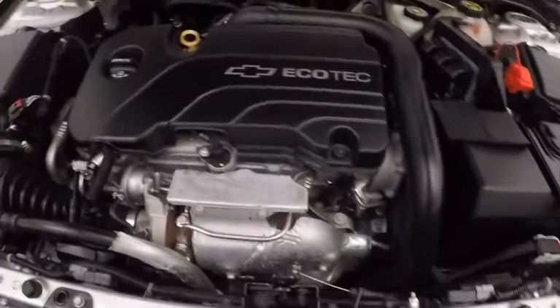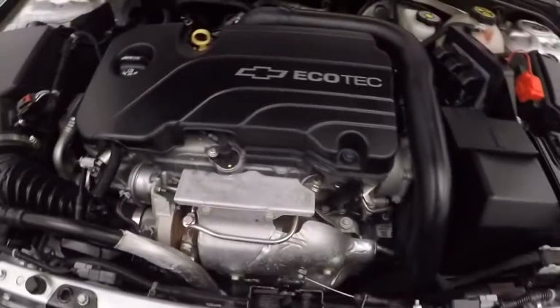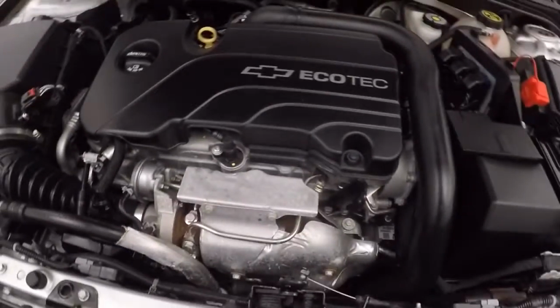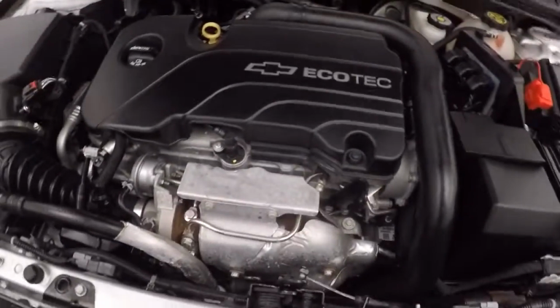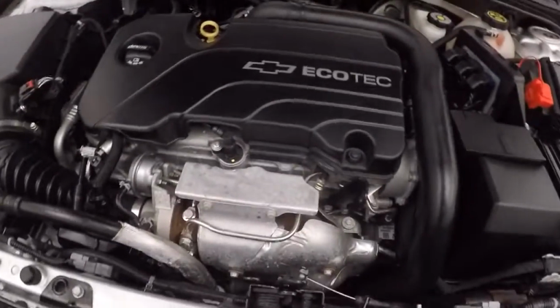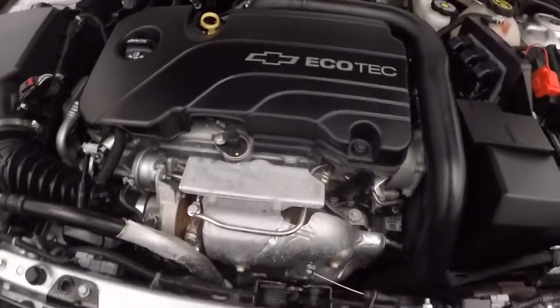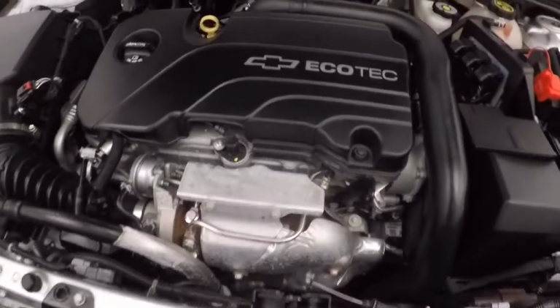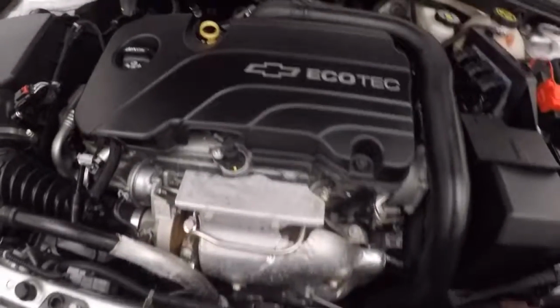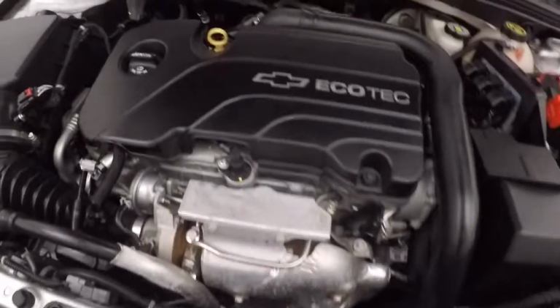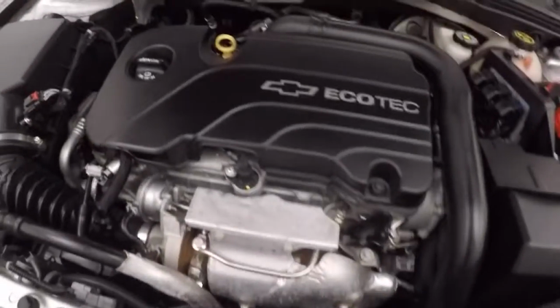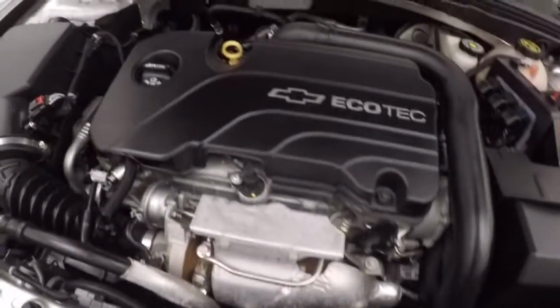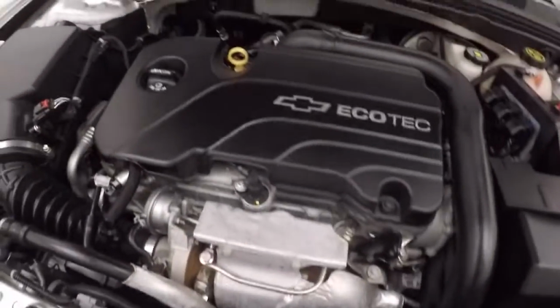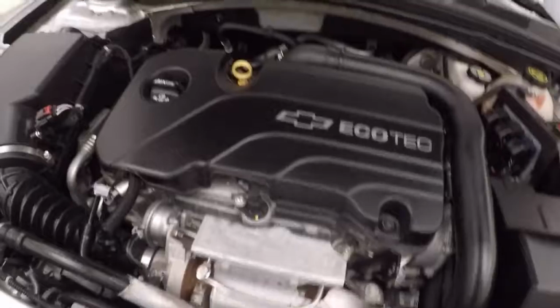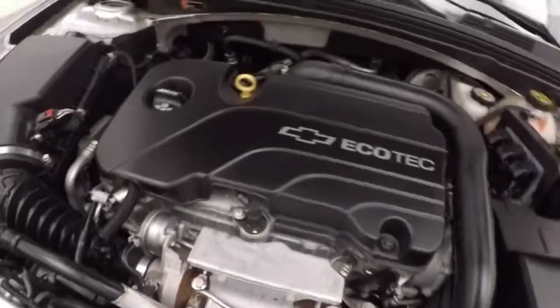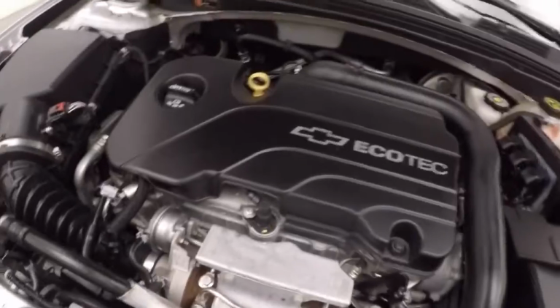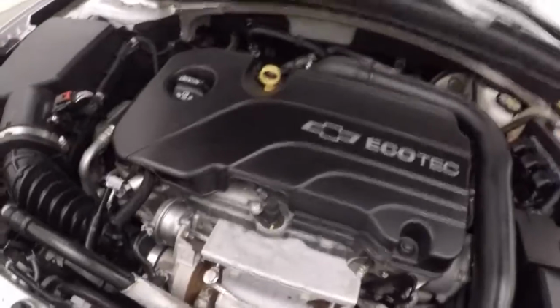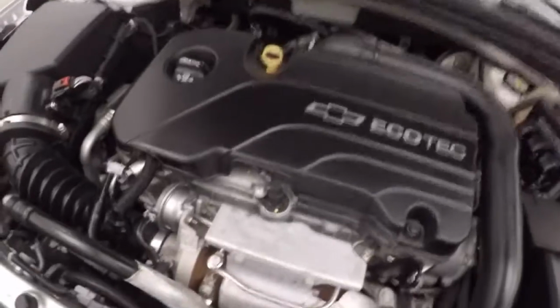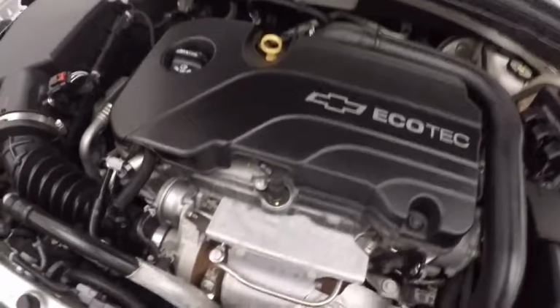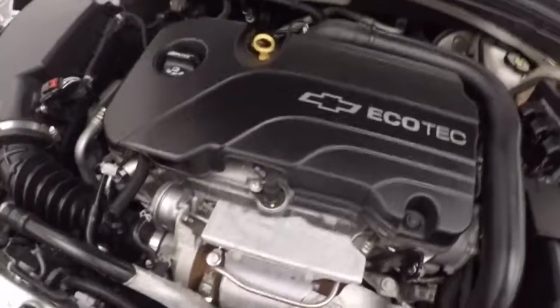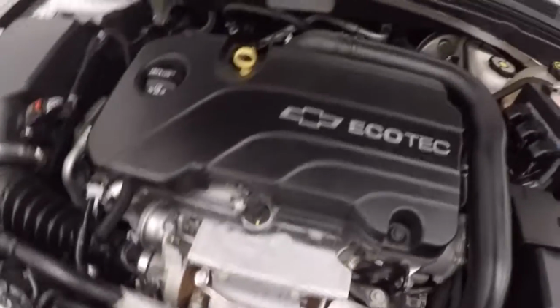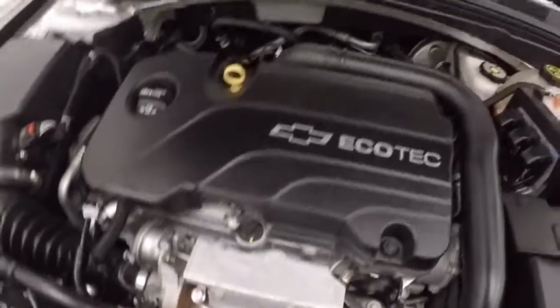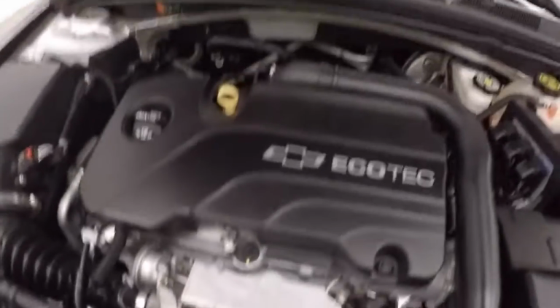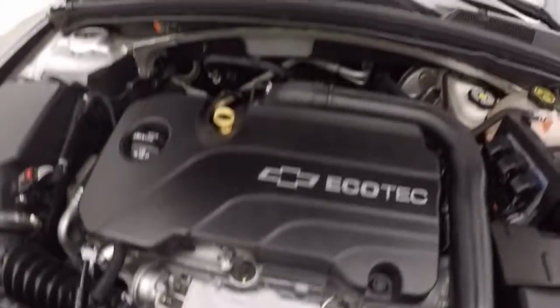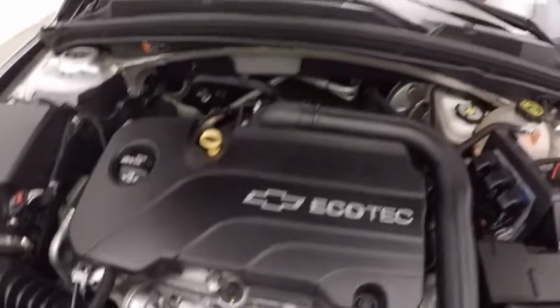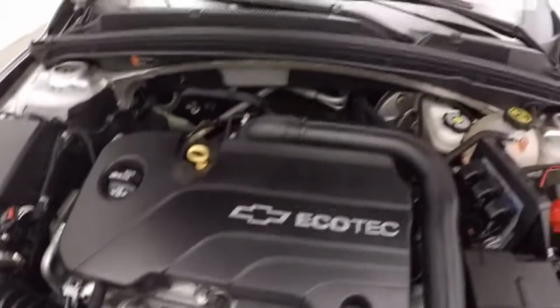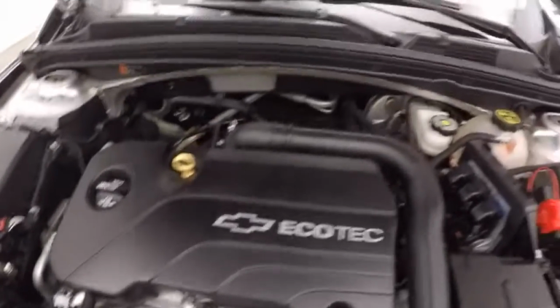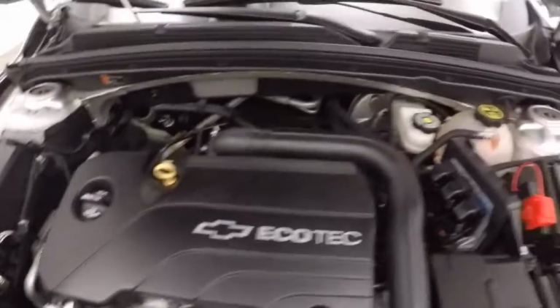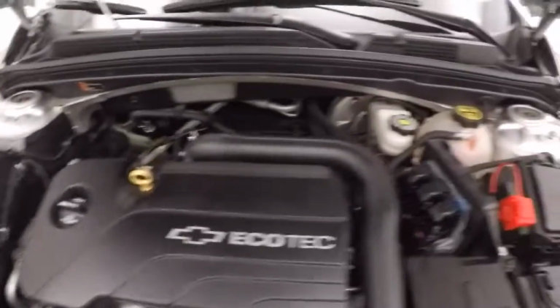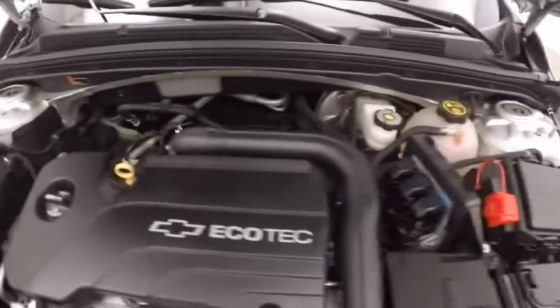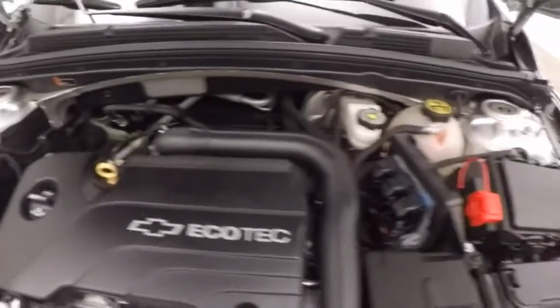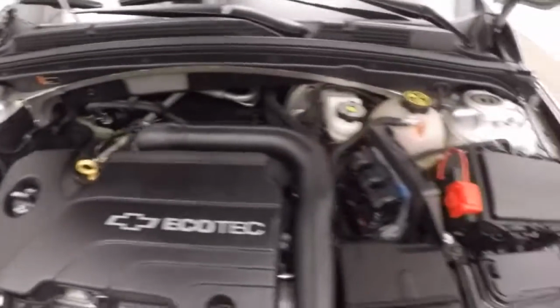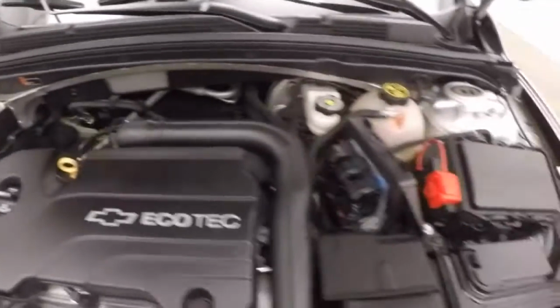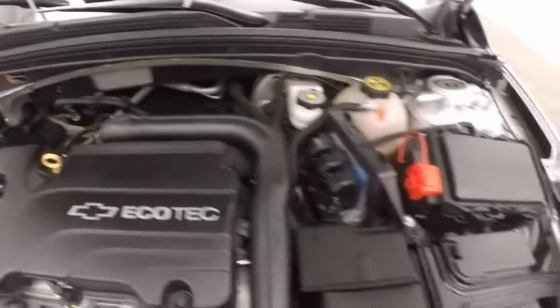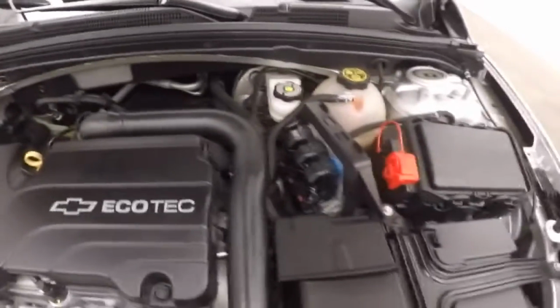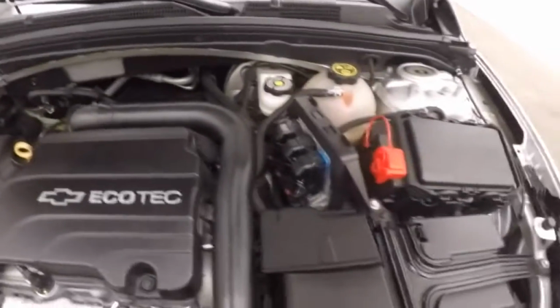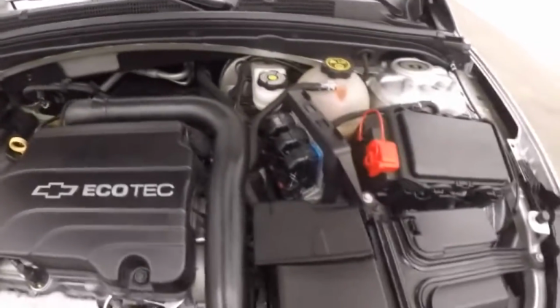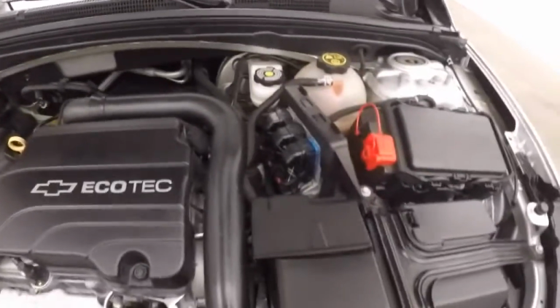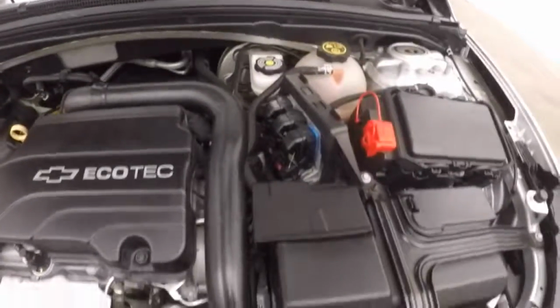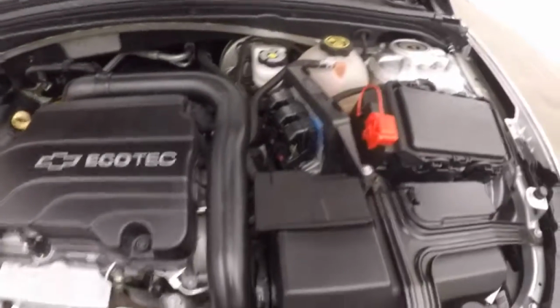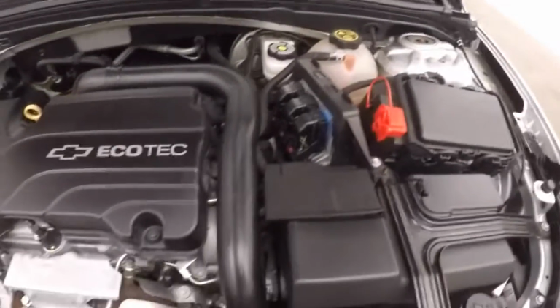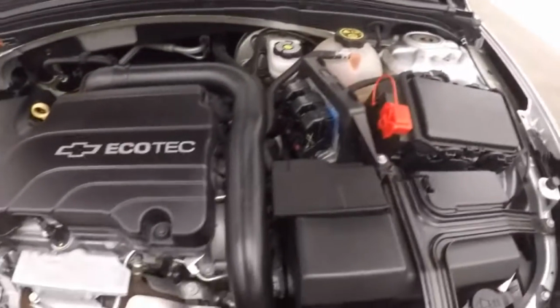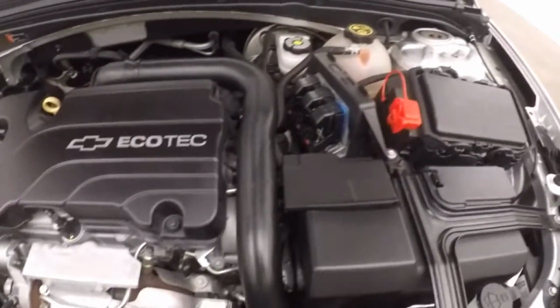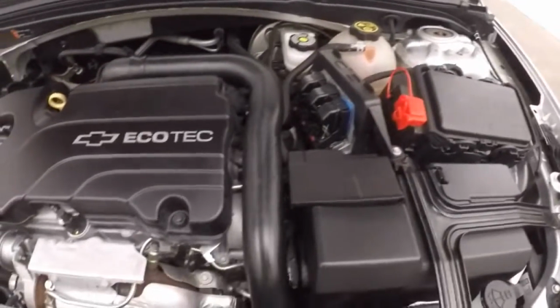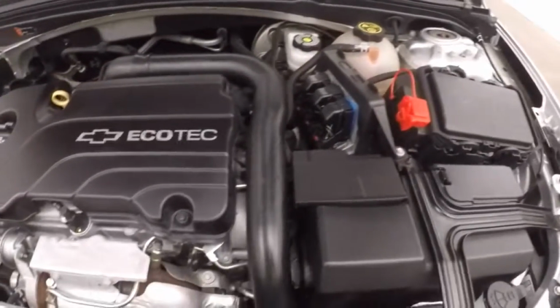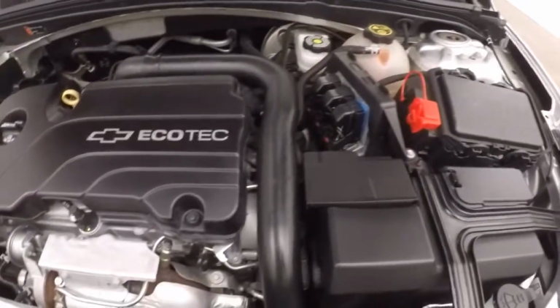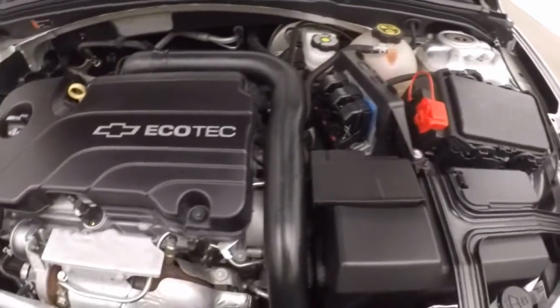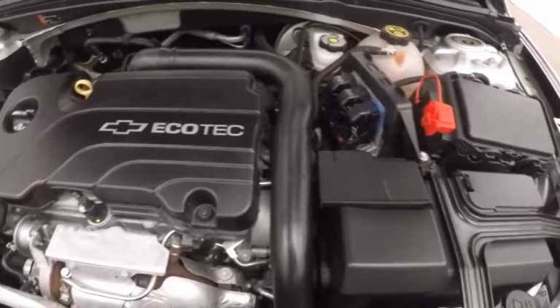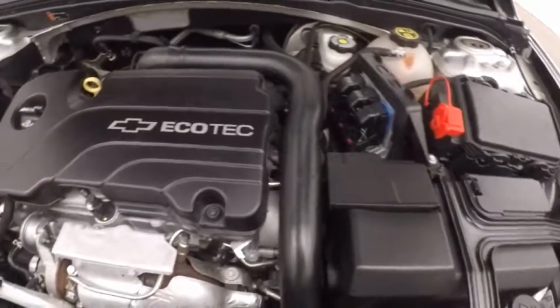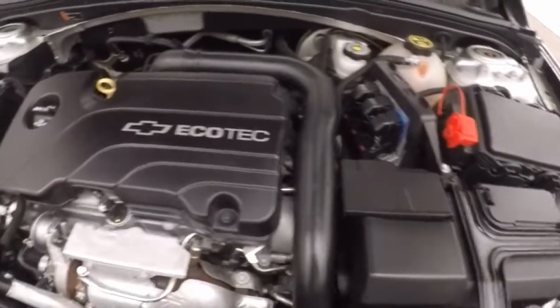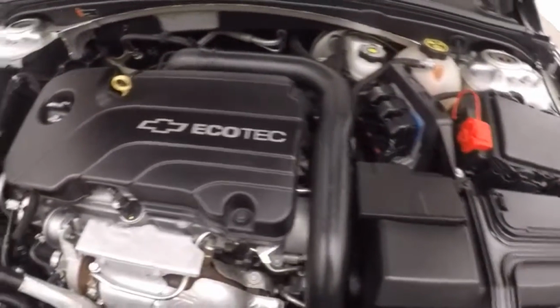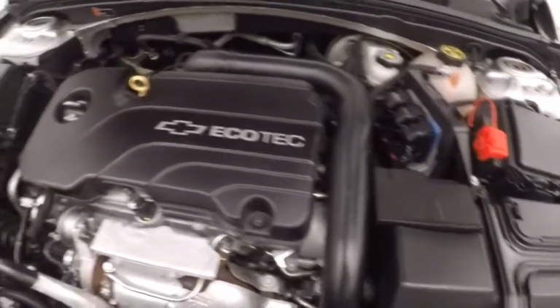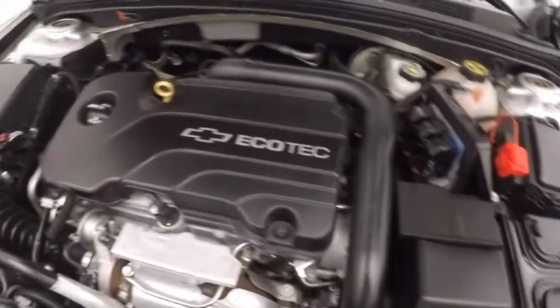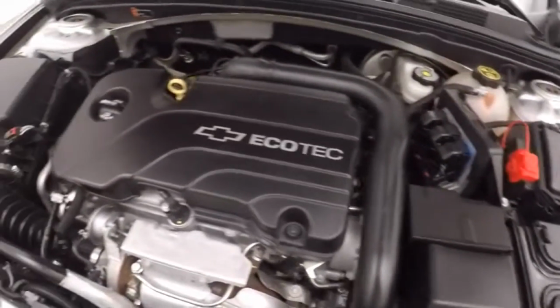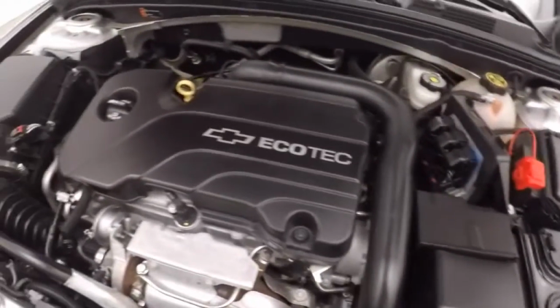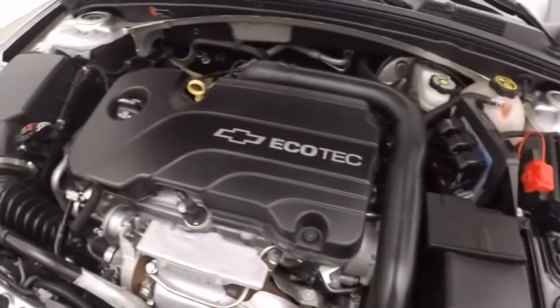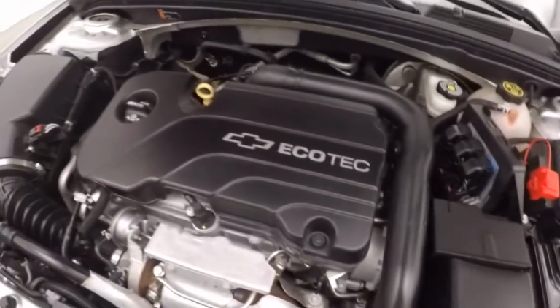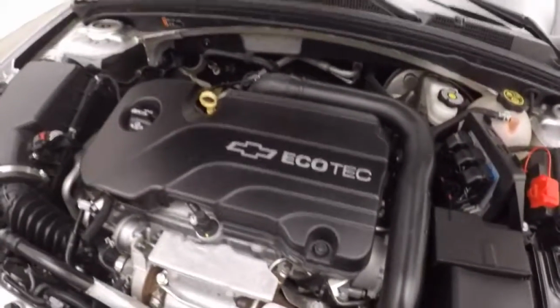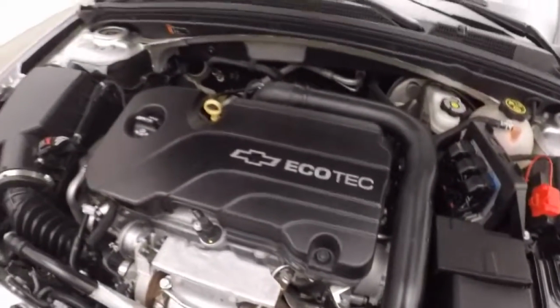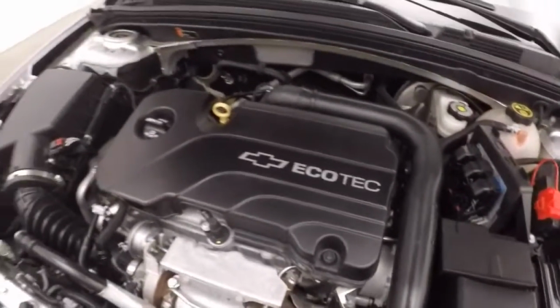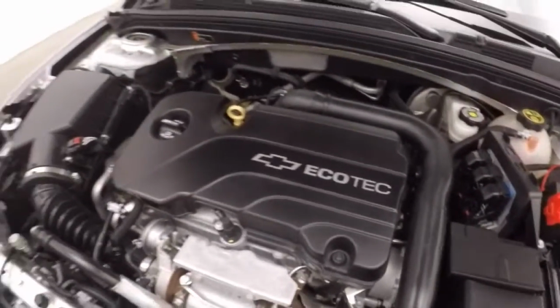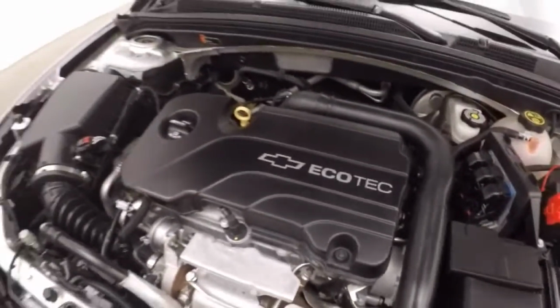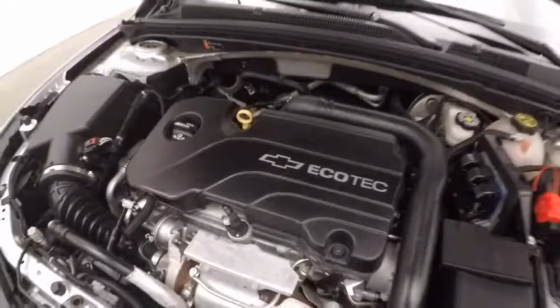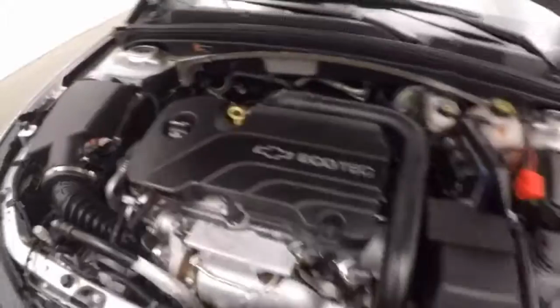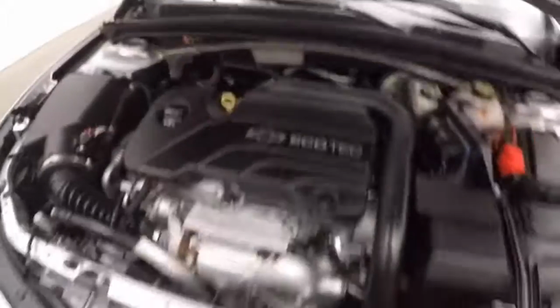You've got your 1.5 liter turbo, nice and smooth, plenty of power, great on gas.